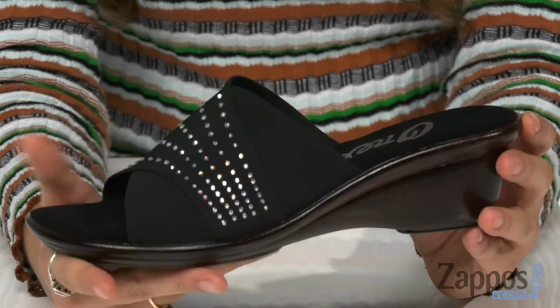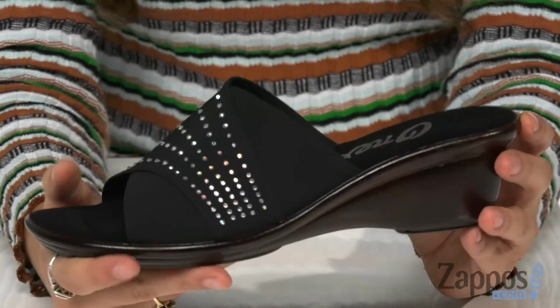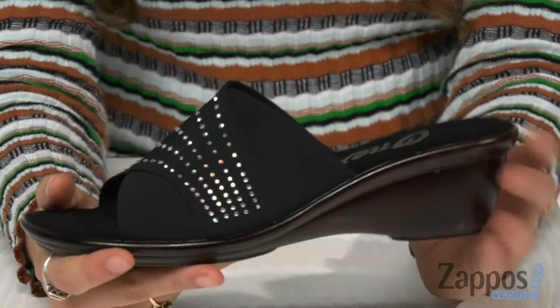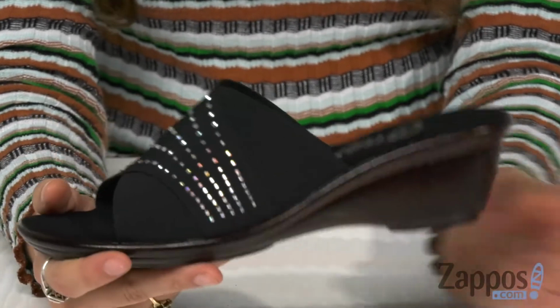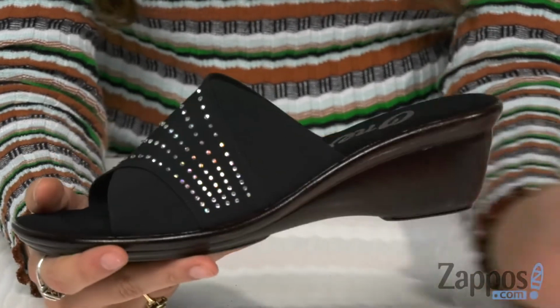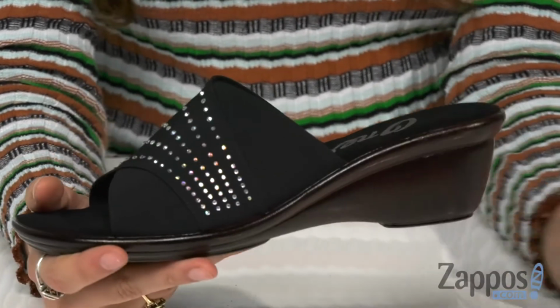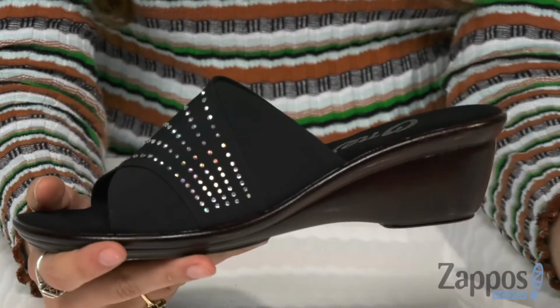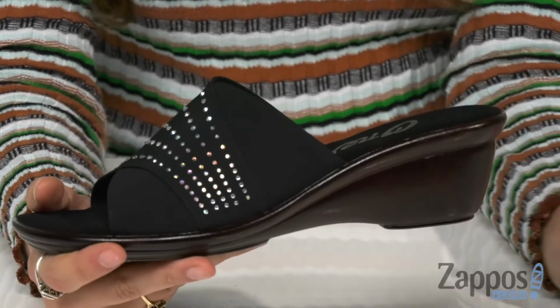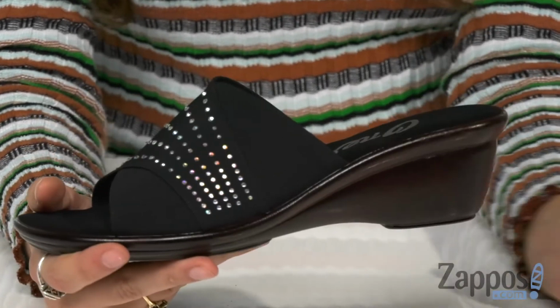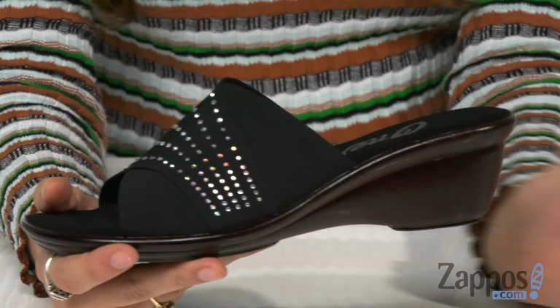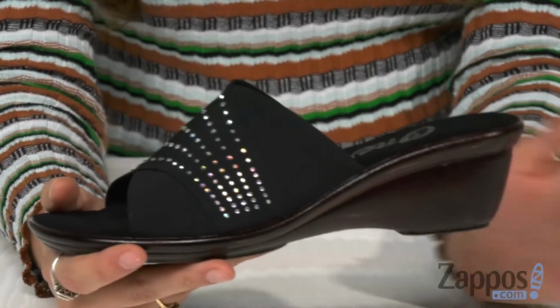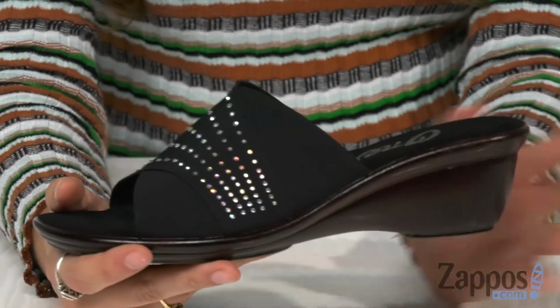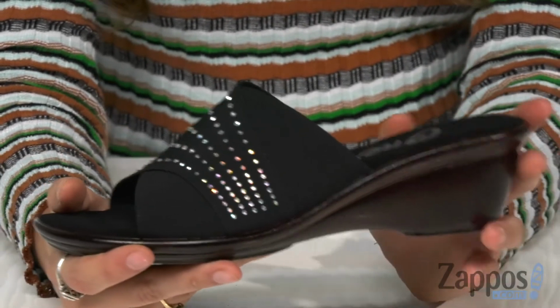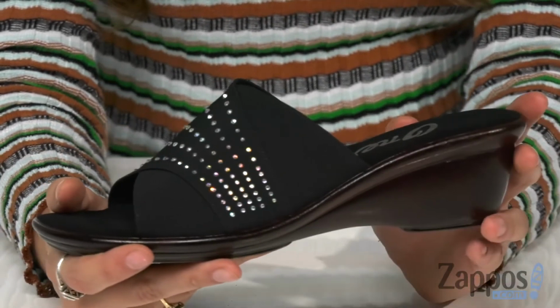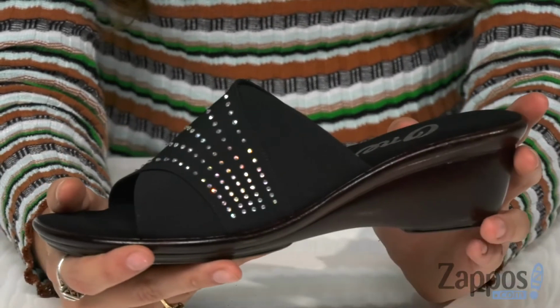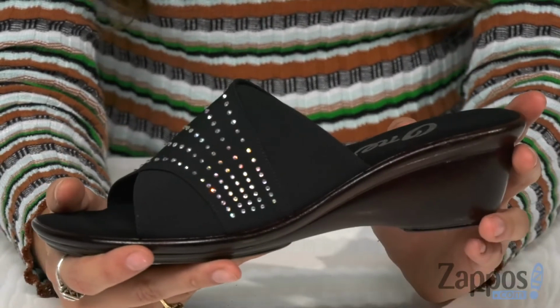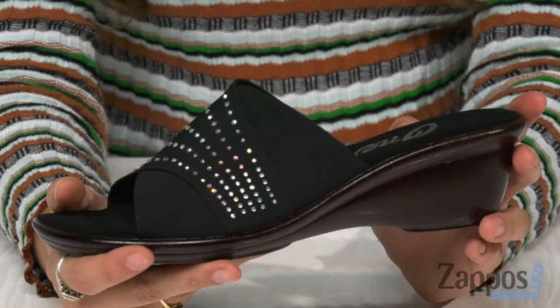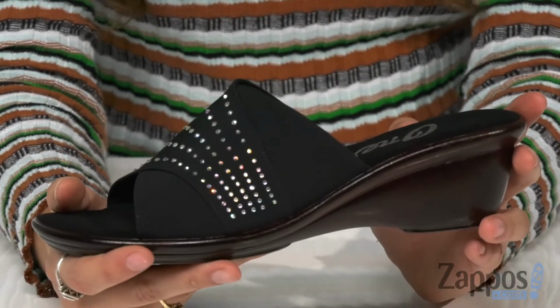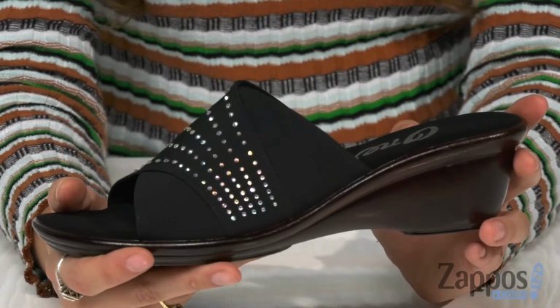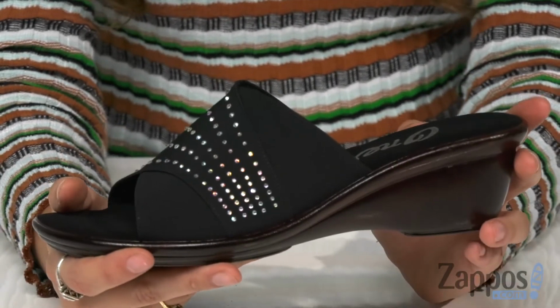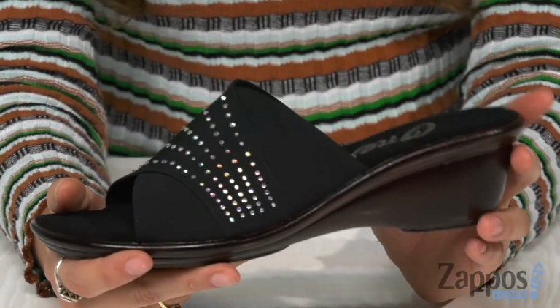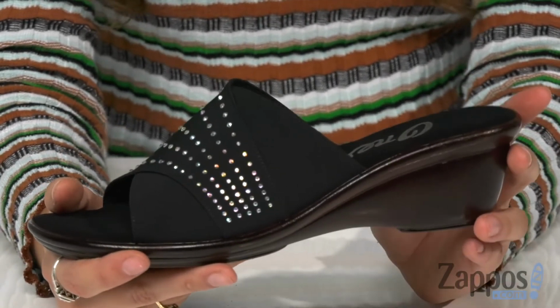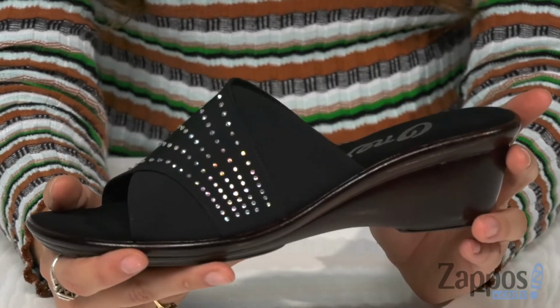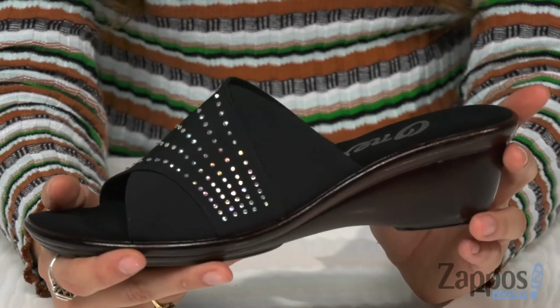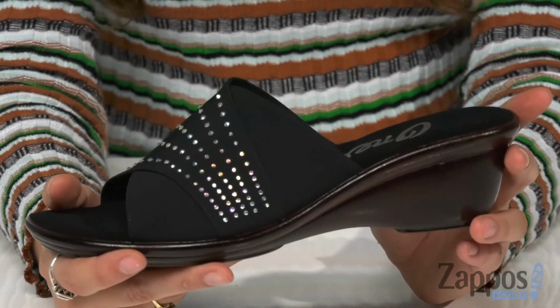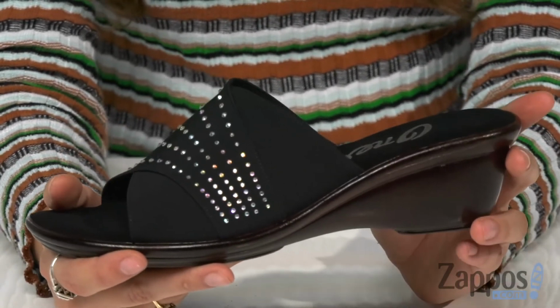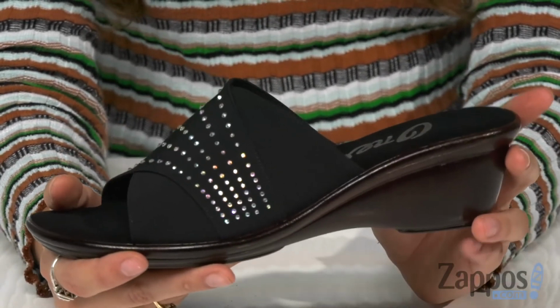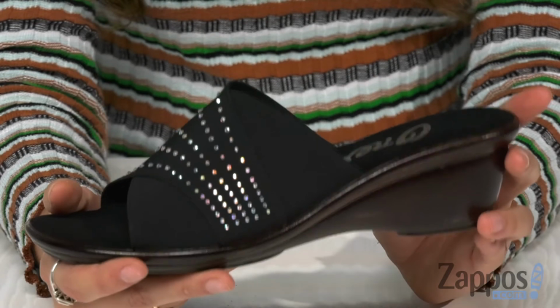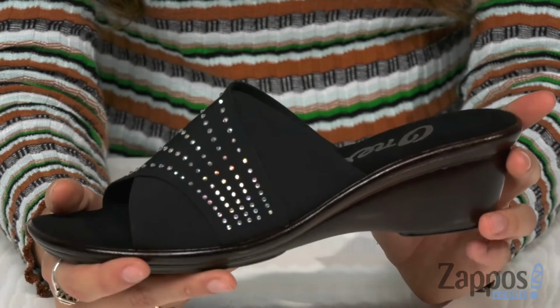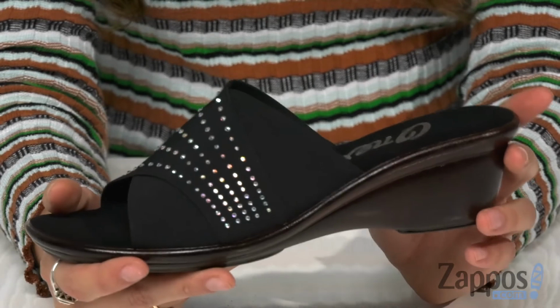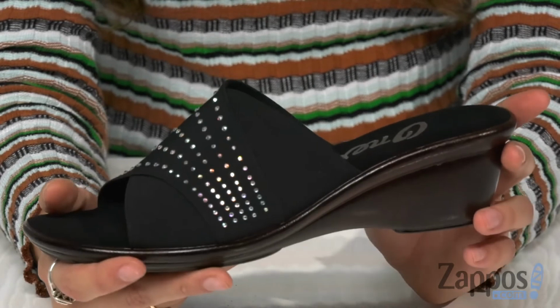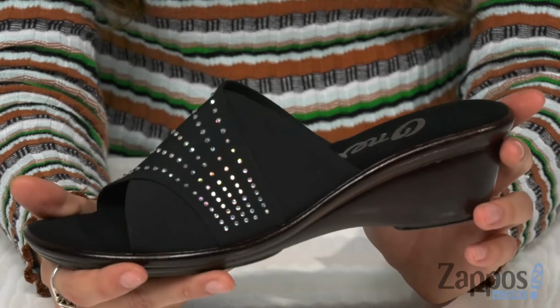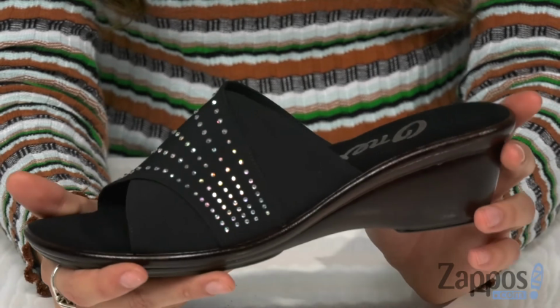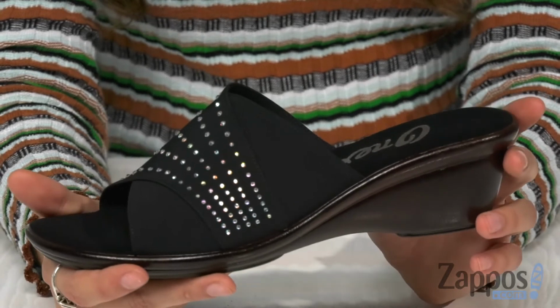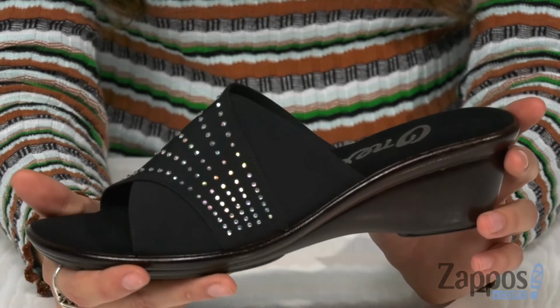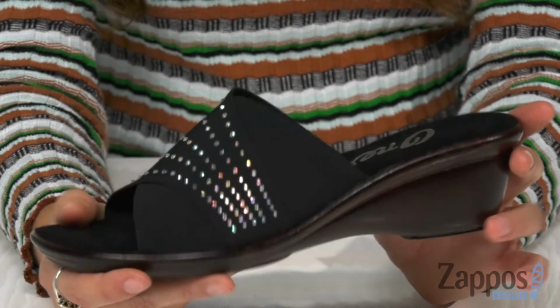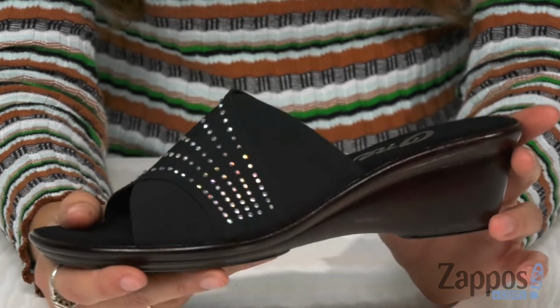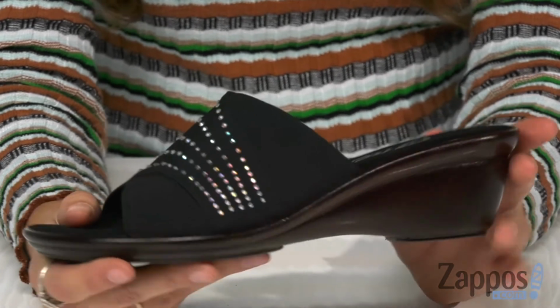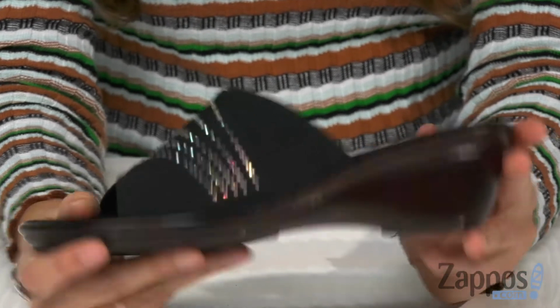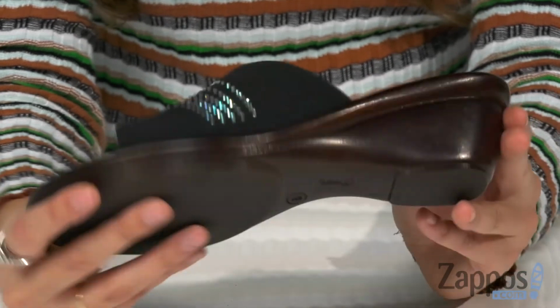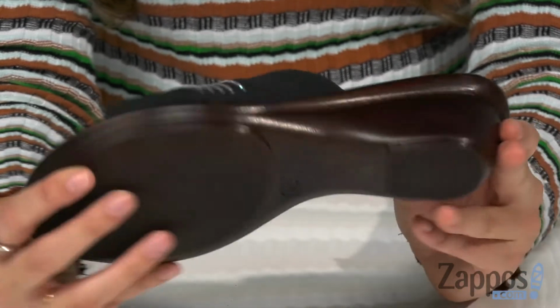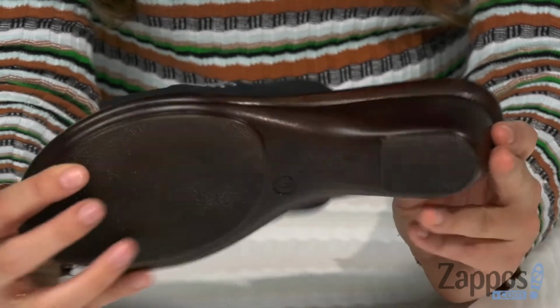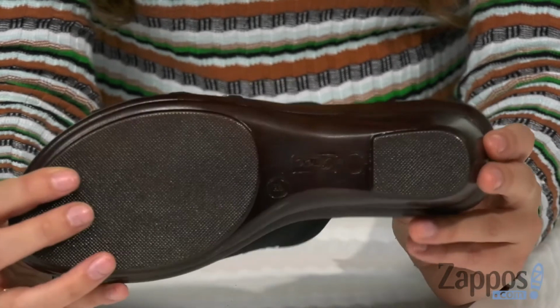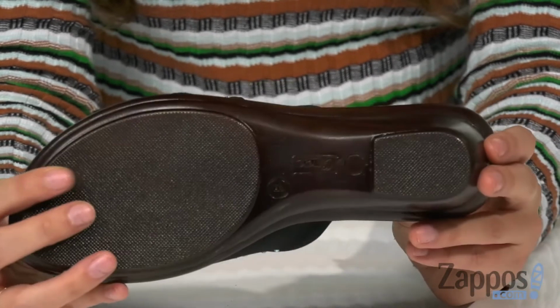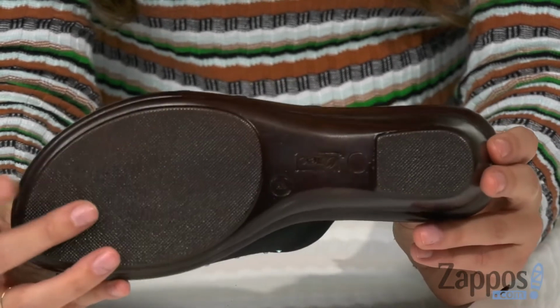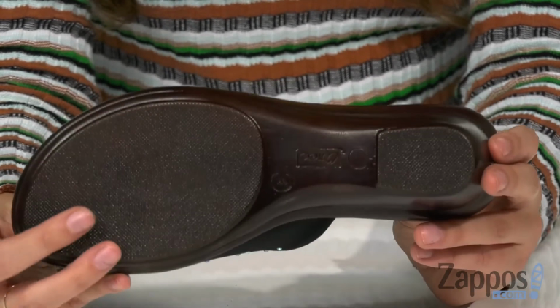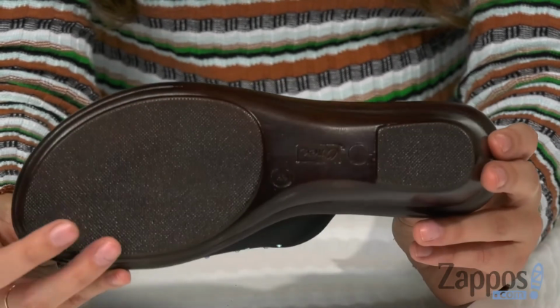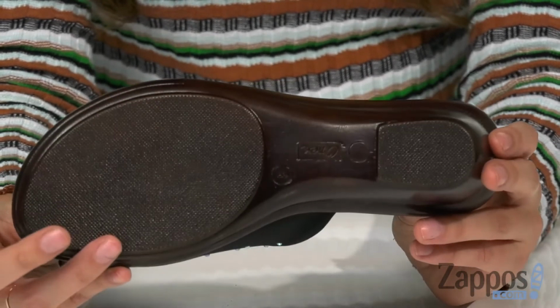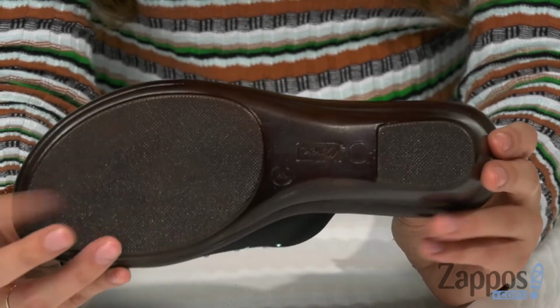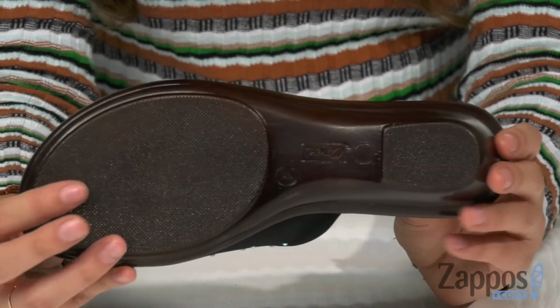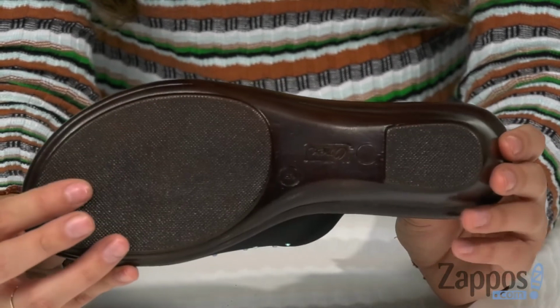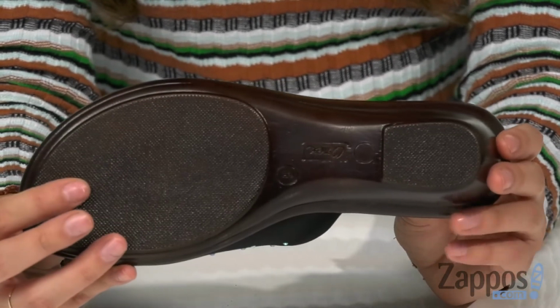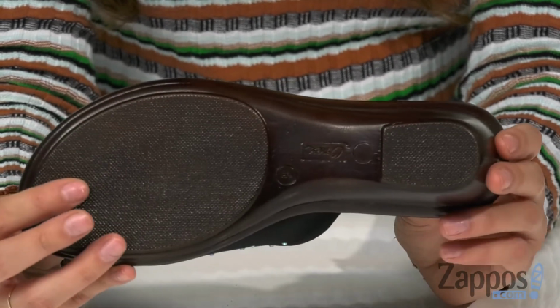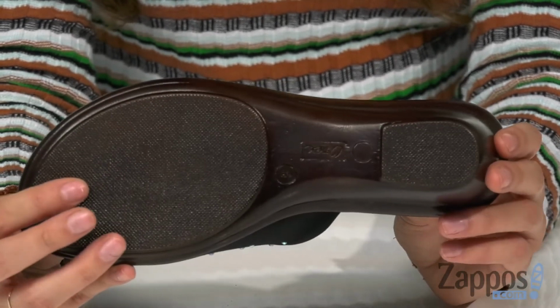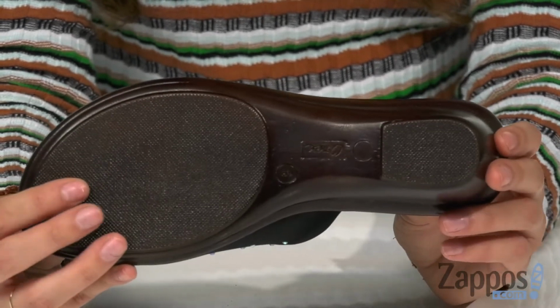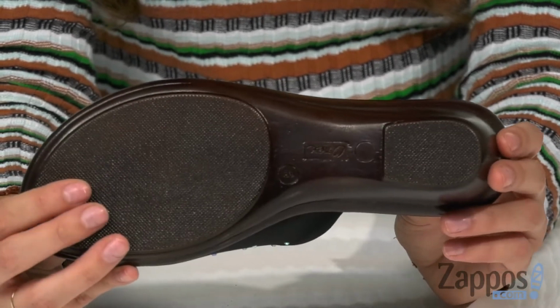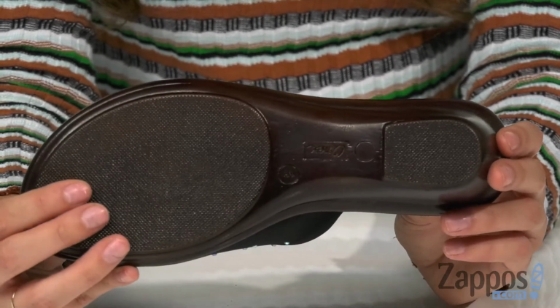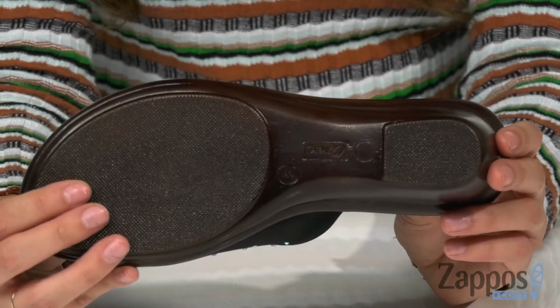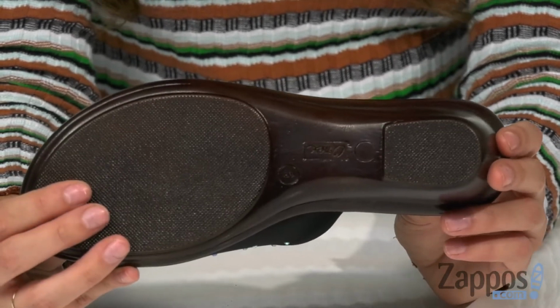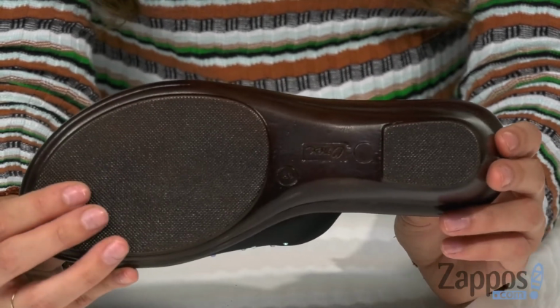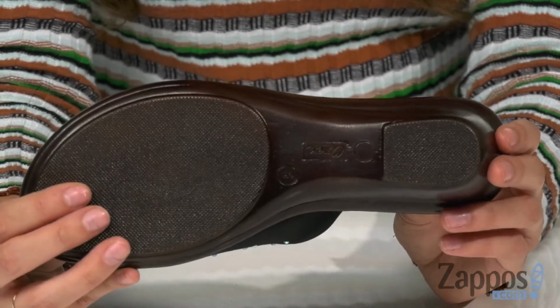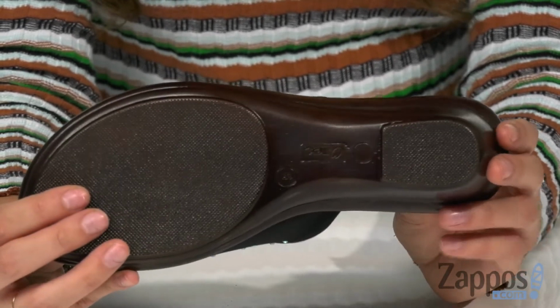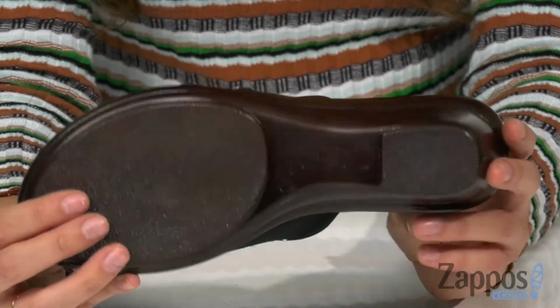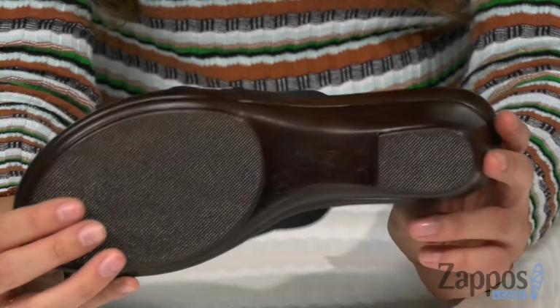On the back is a nice wedge for a little boost in height, and it's all on top of a lightweight man-made outsole.